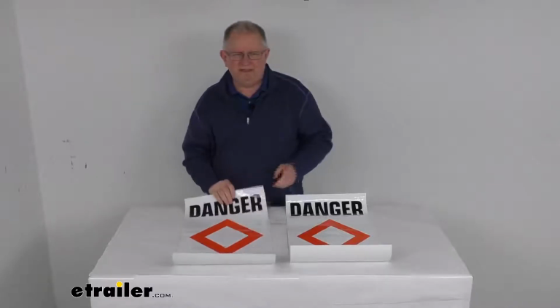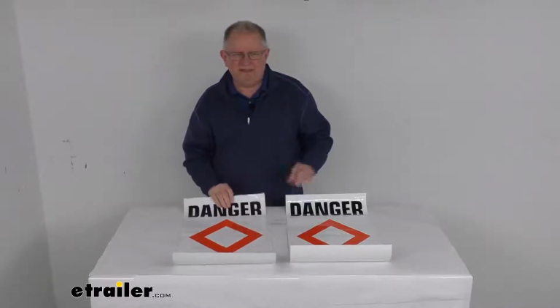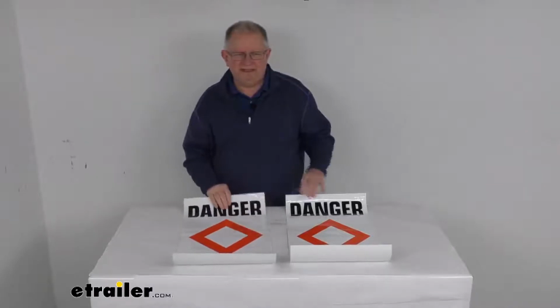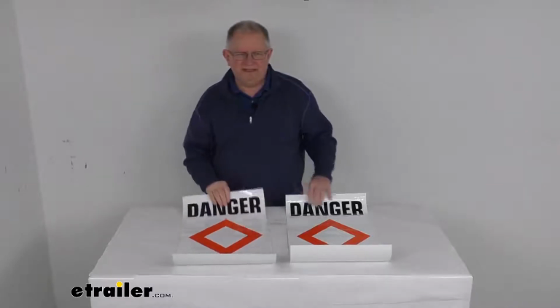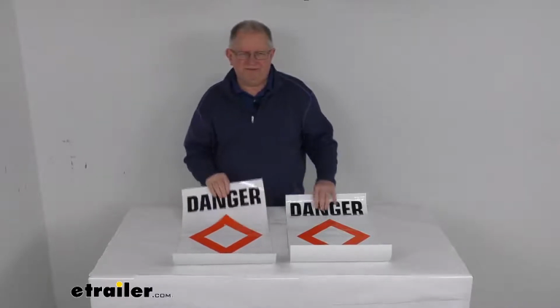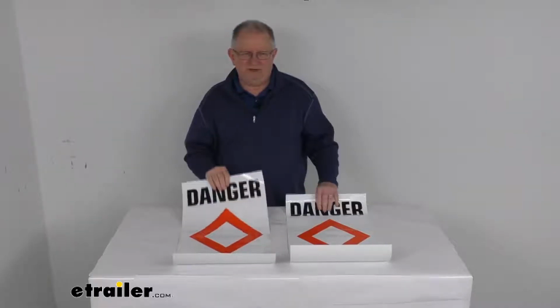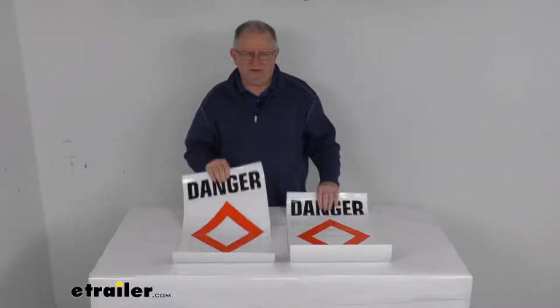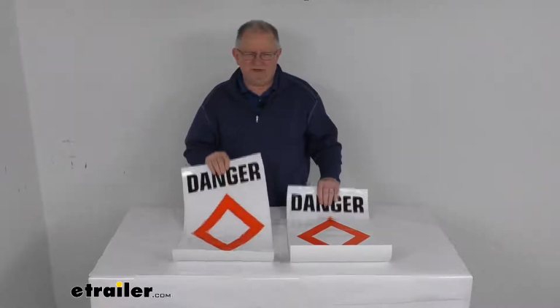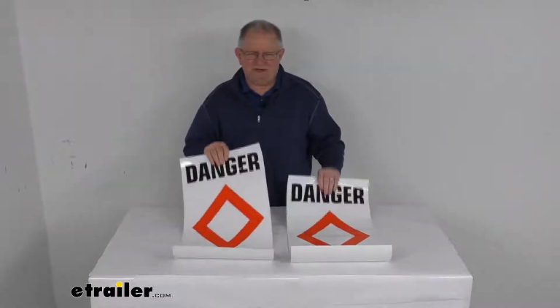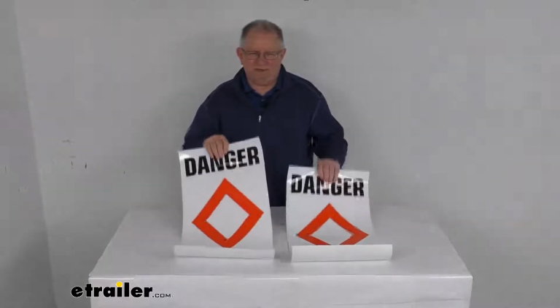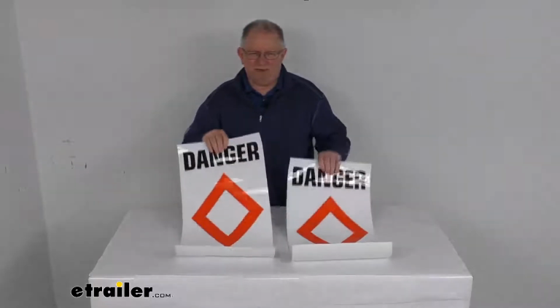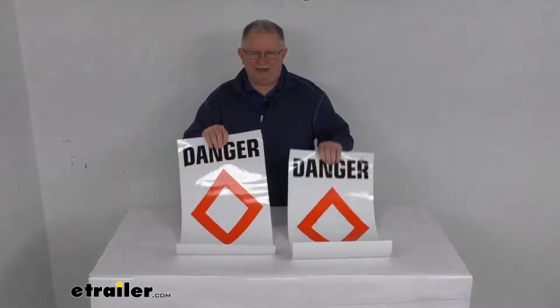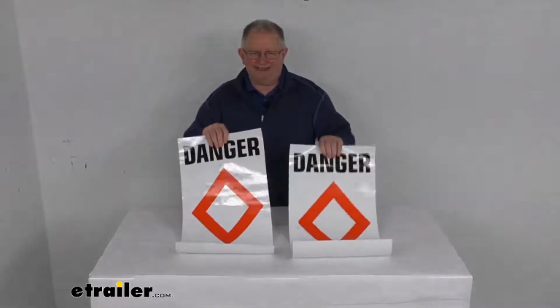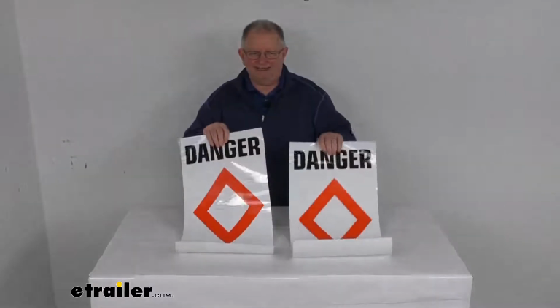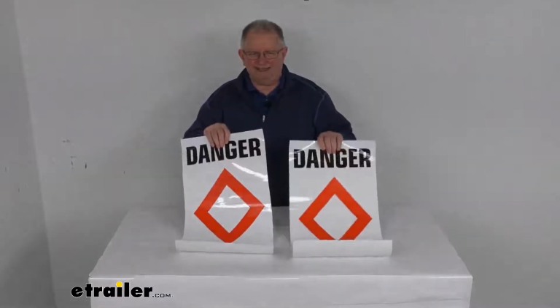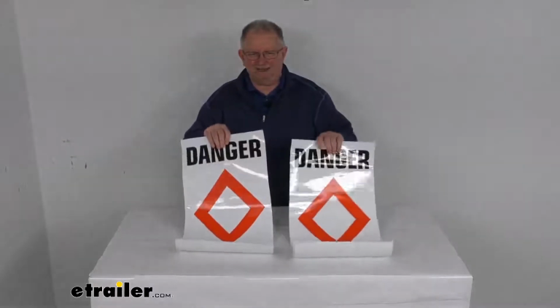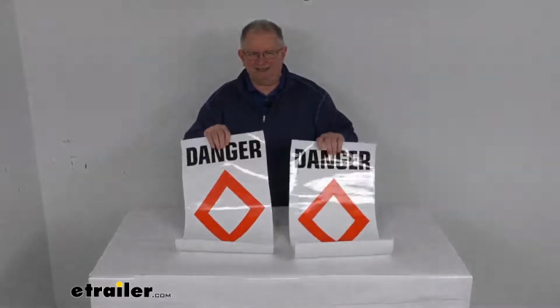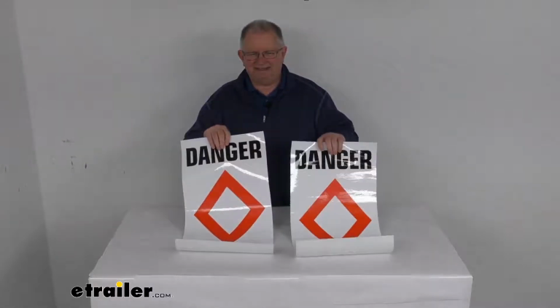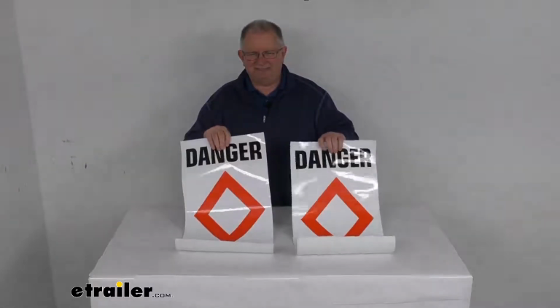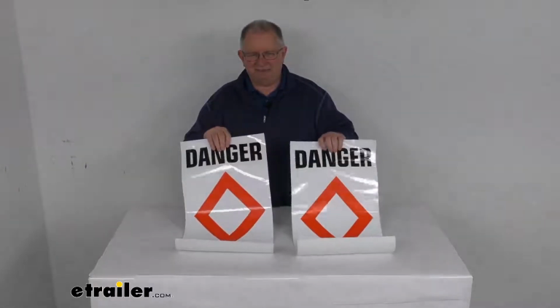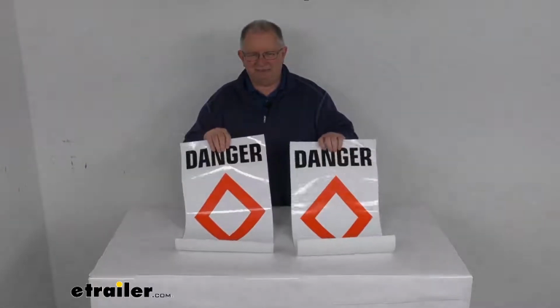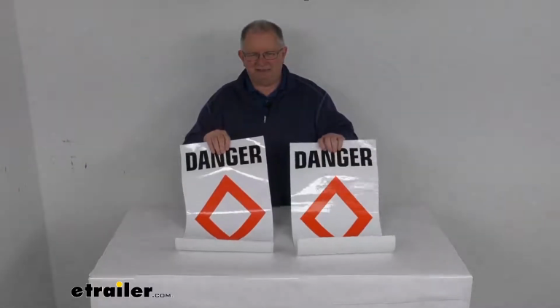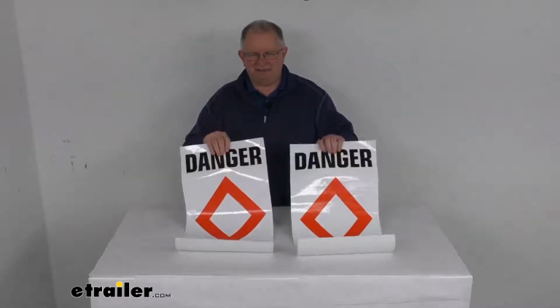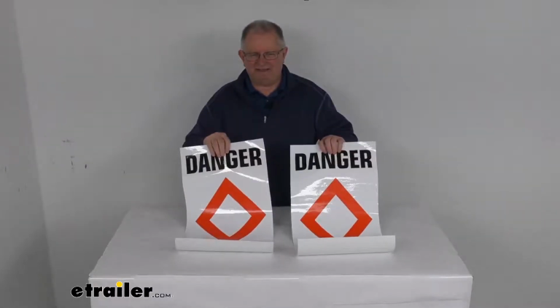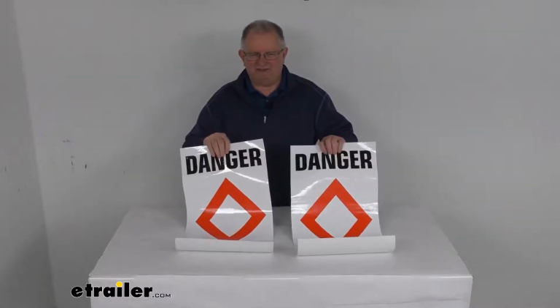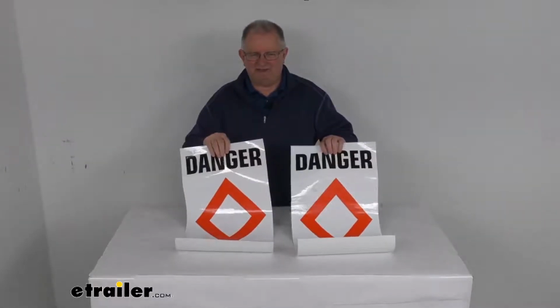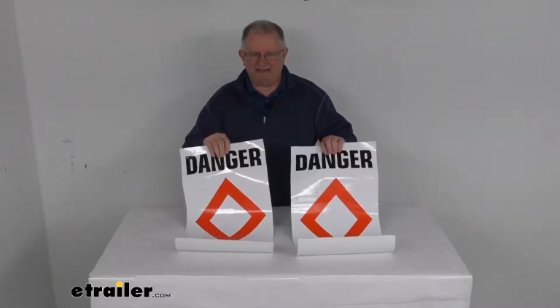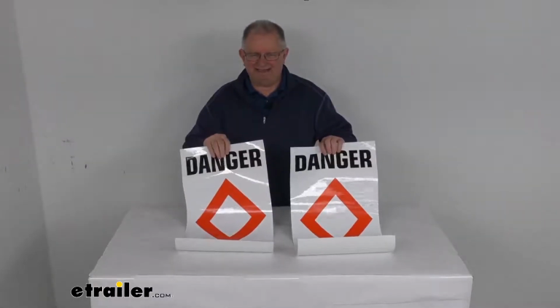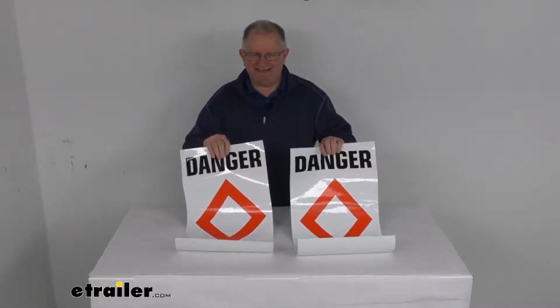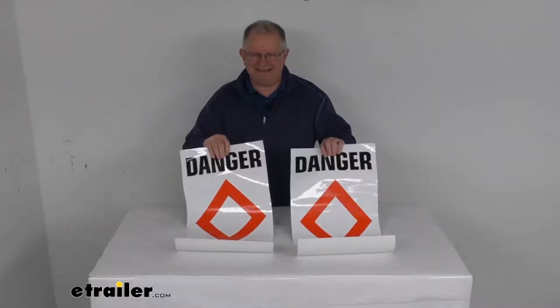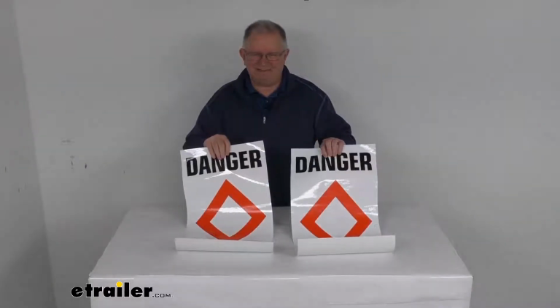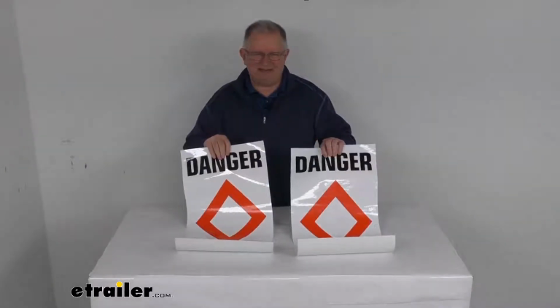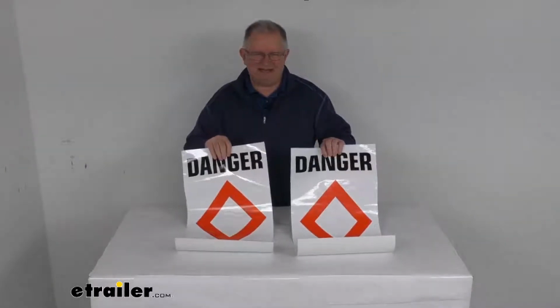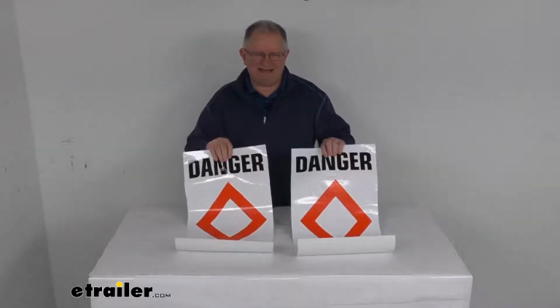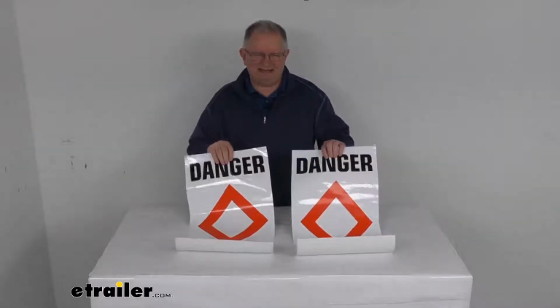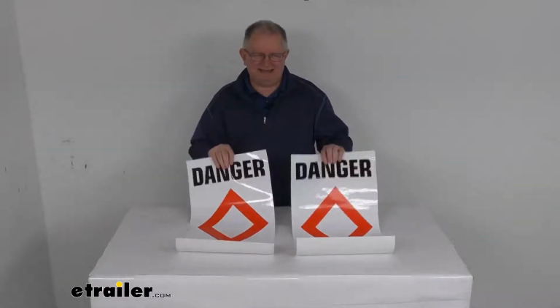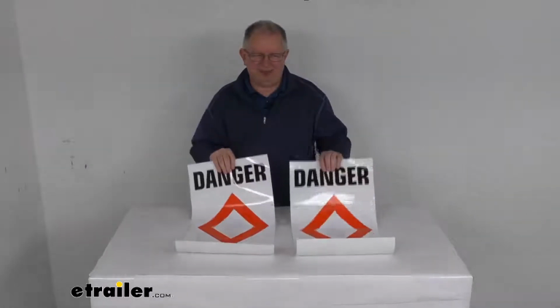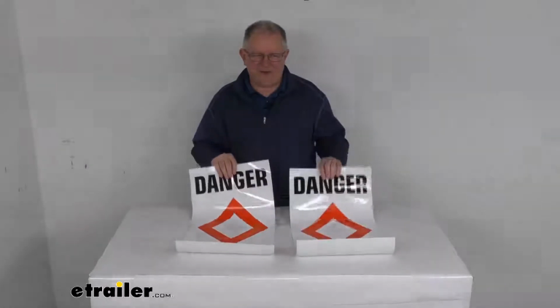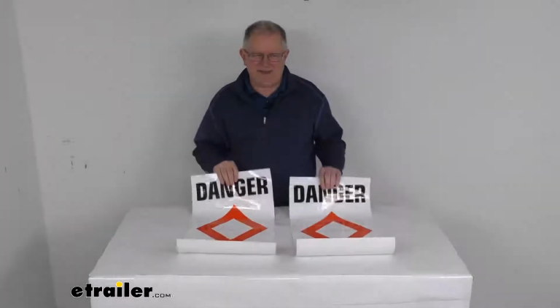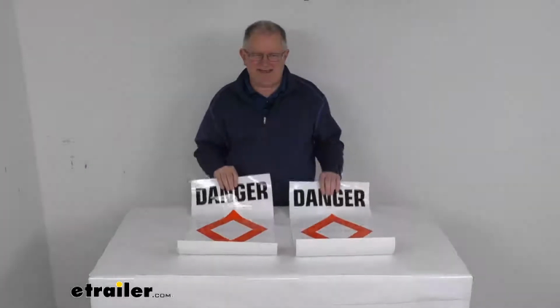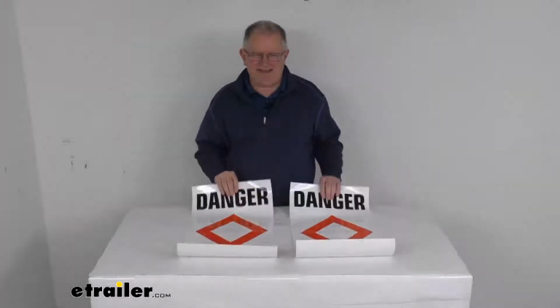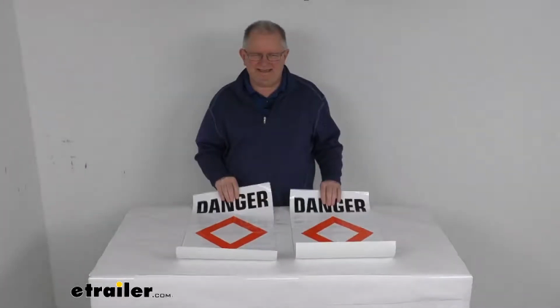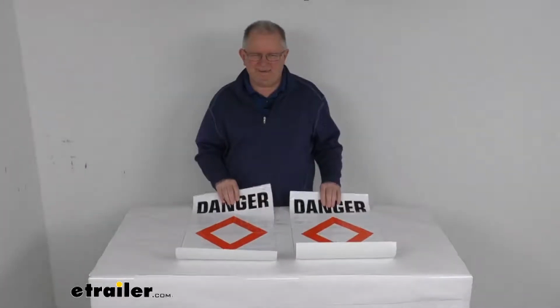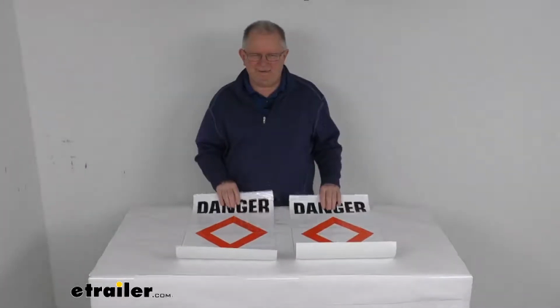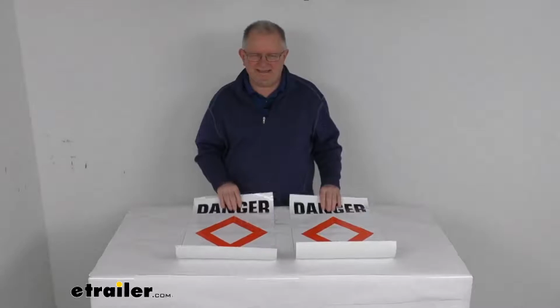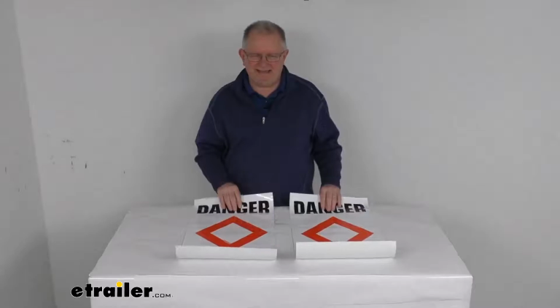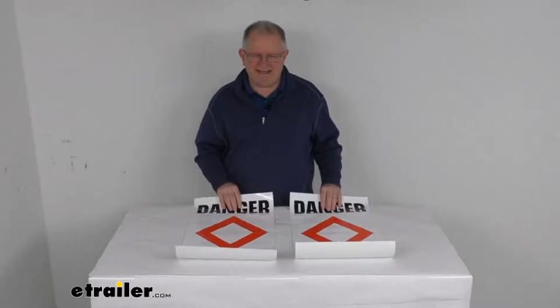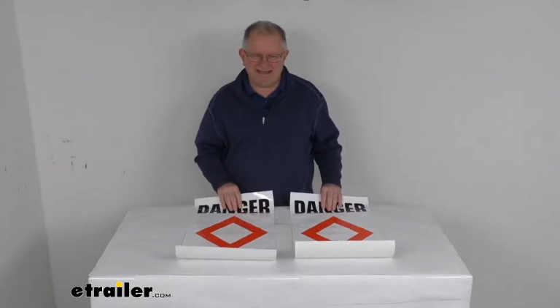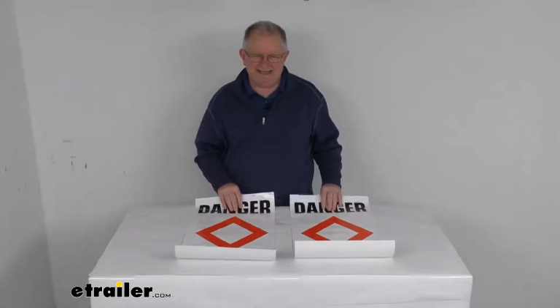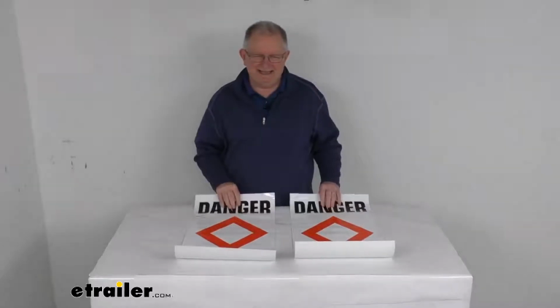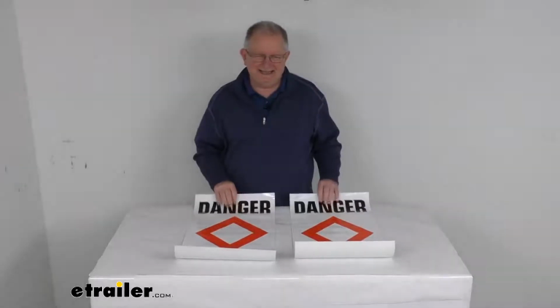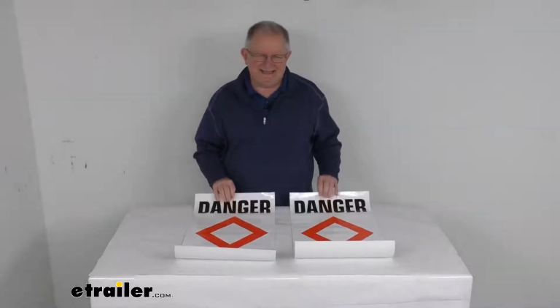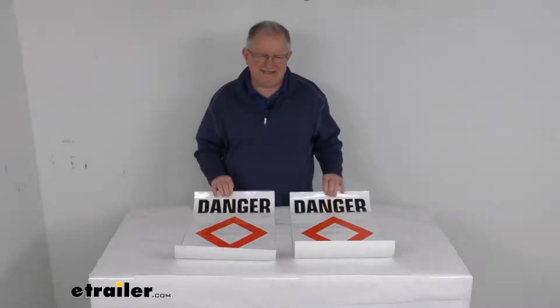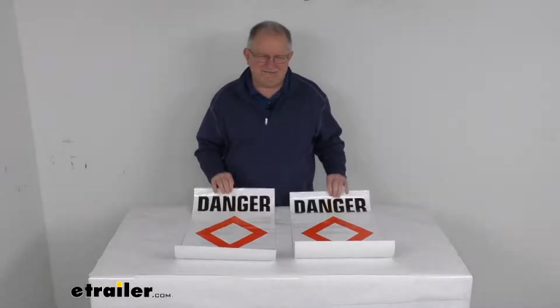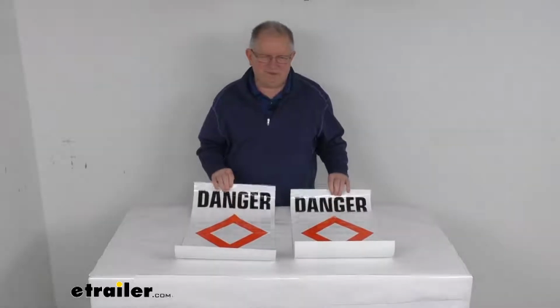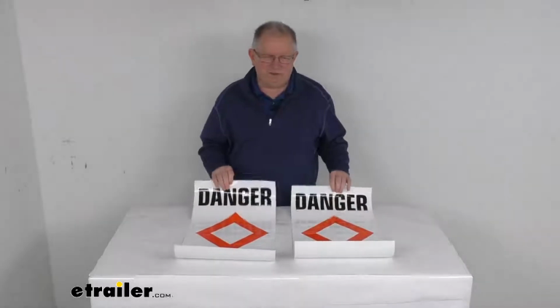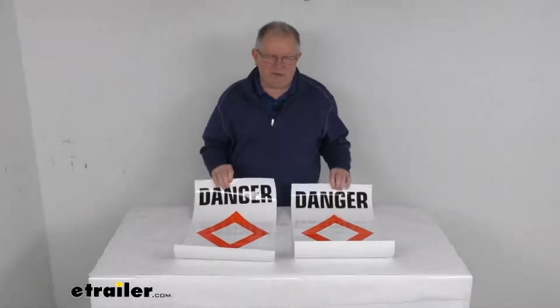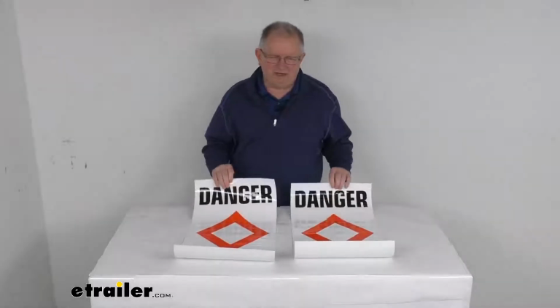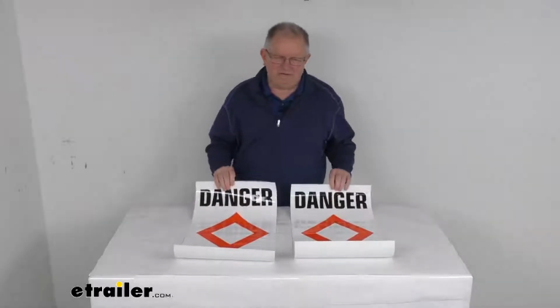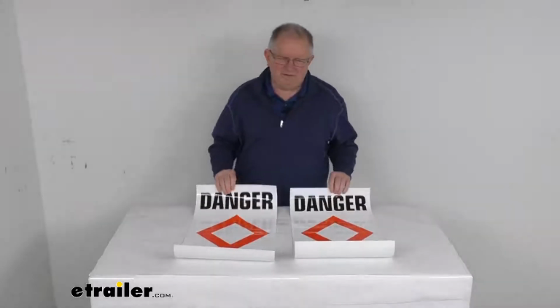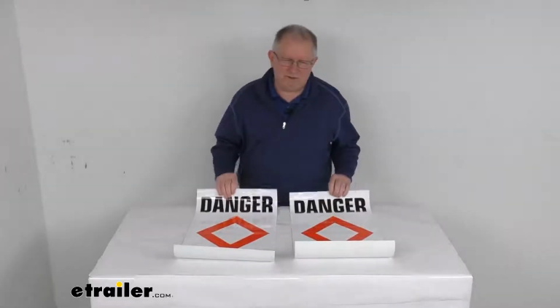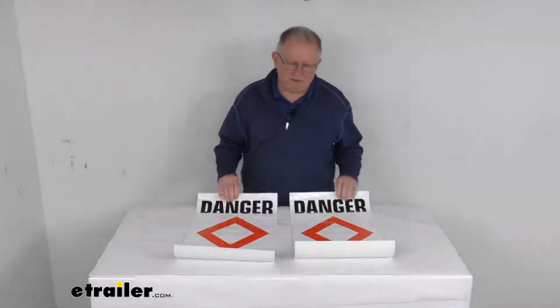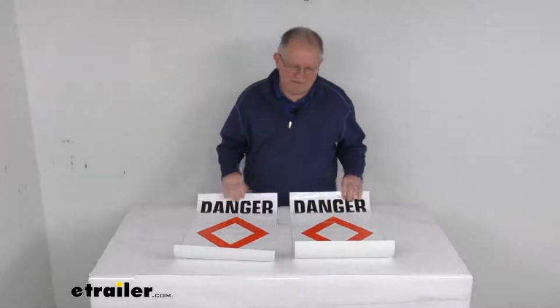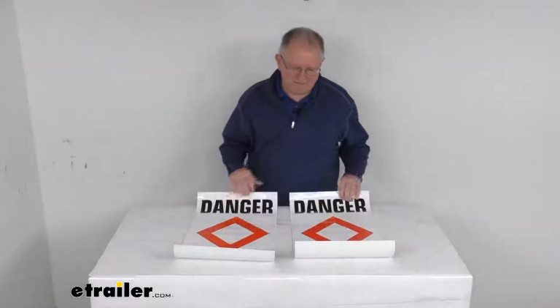If you notice, they are brightly colored symbols, which makes them very easy to spot. They are made in the USA, and it is for a quantity of two labels.